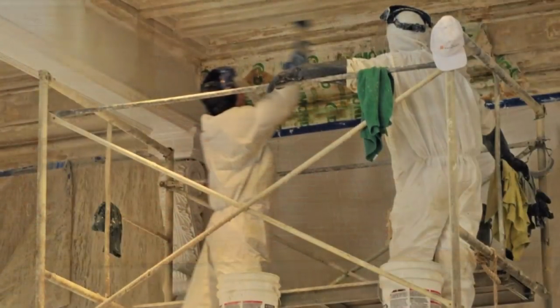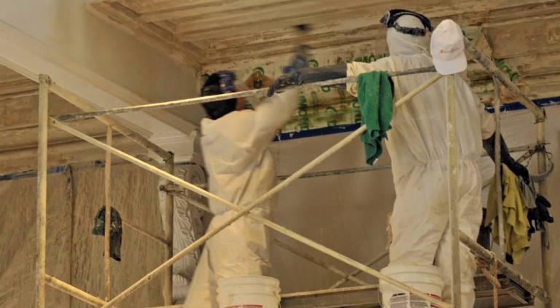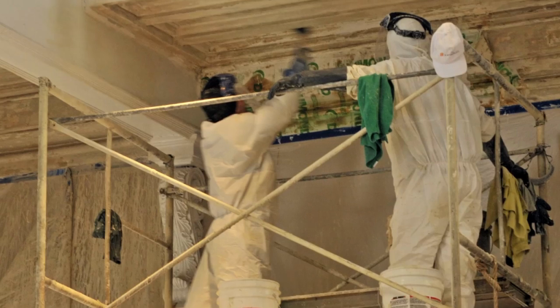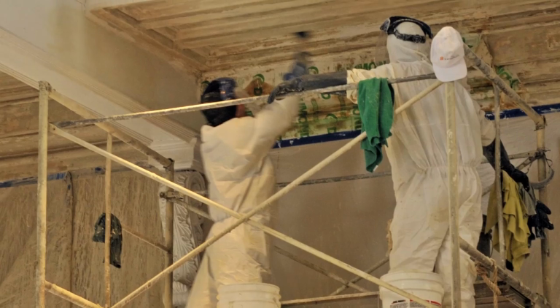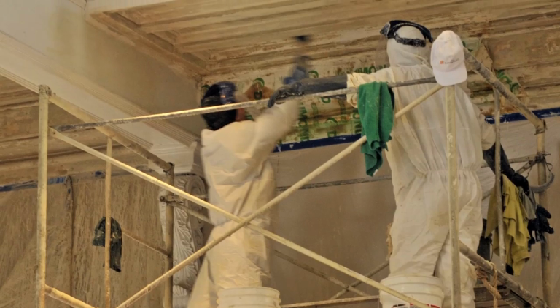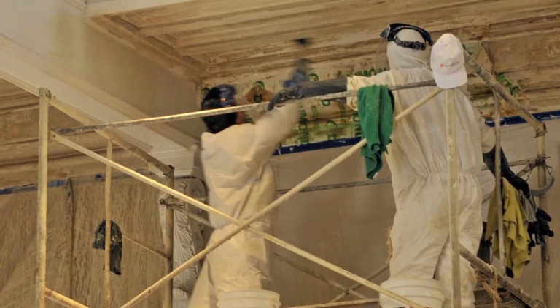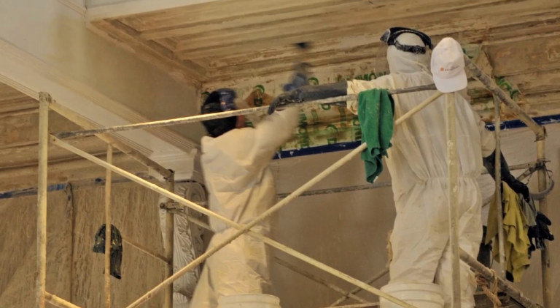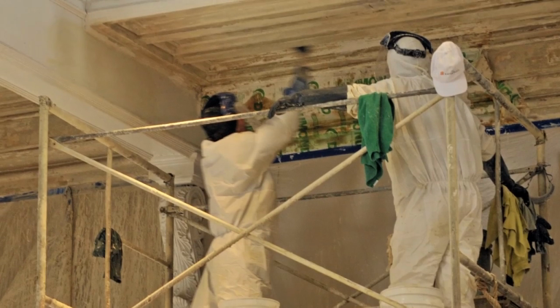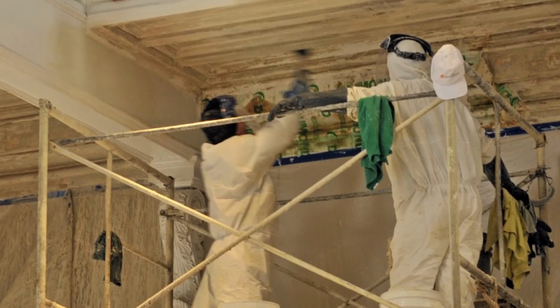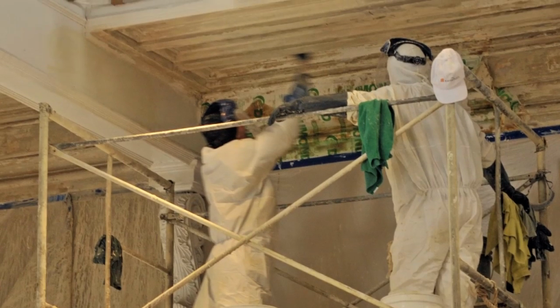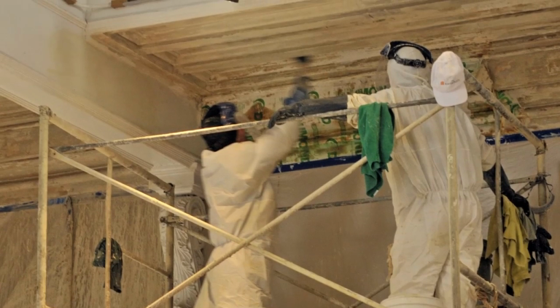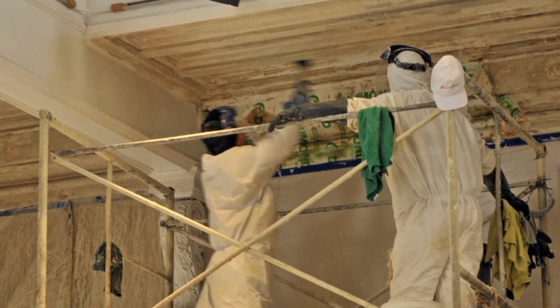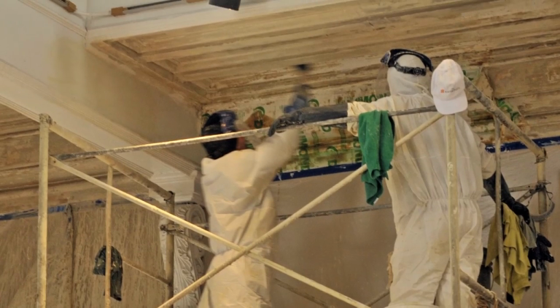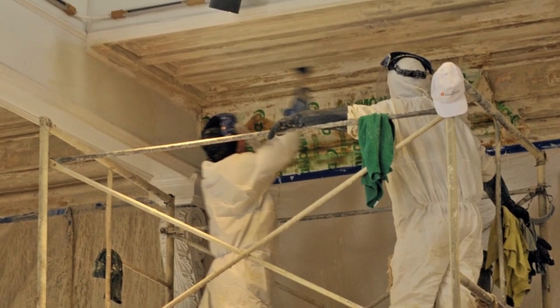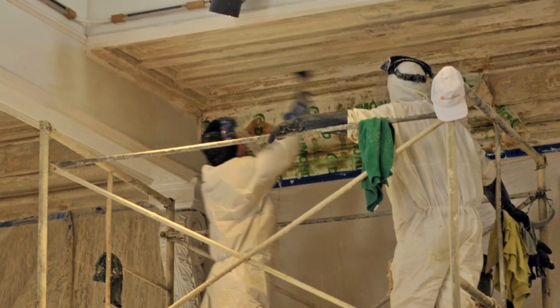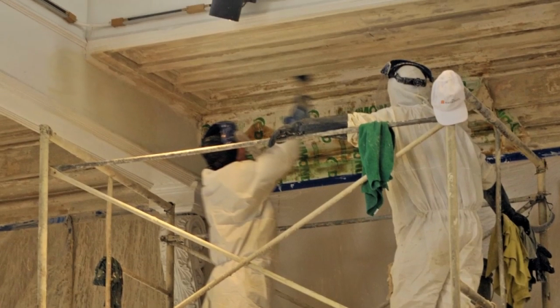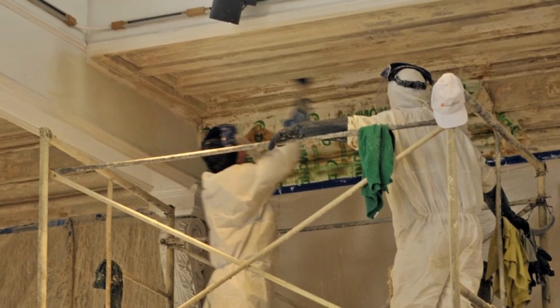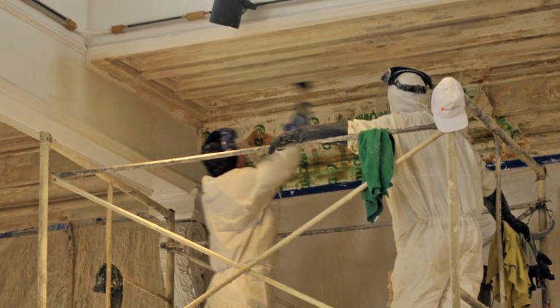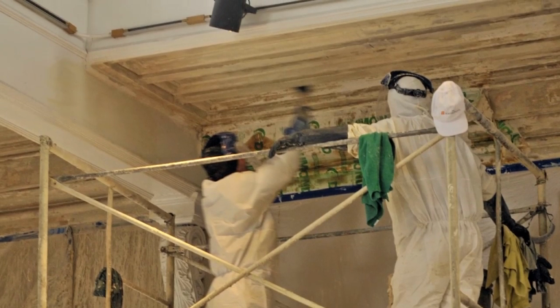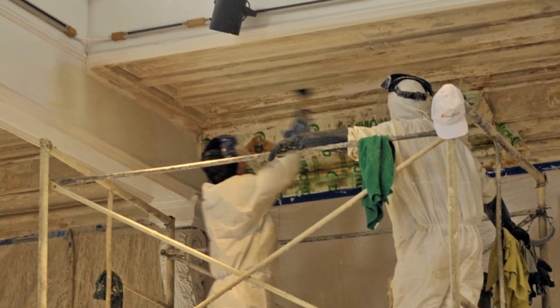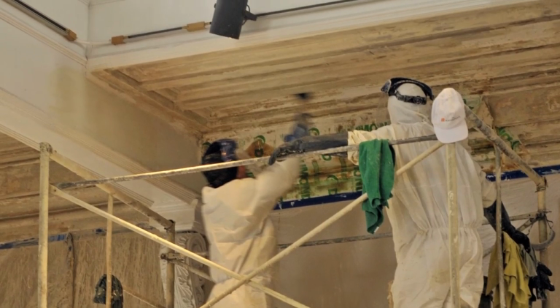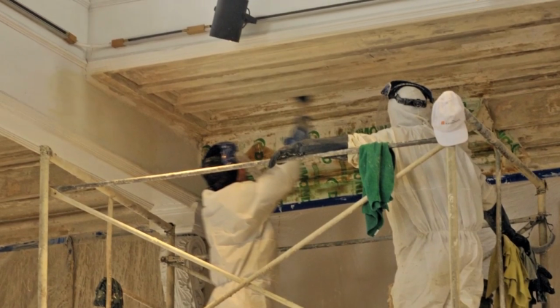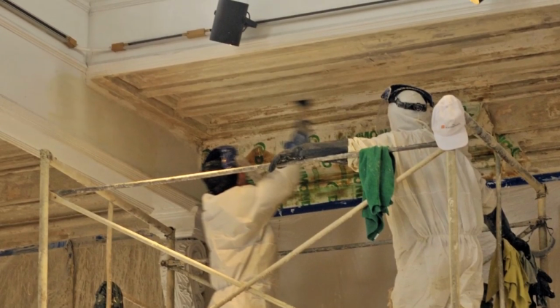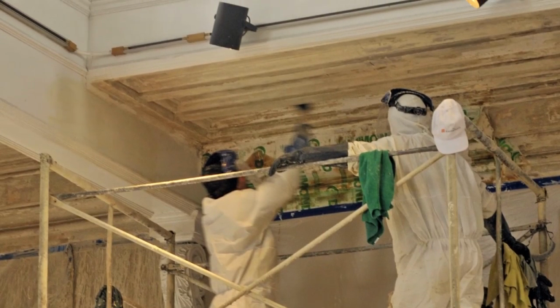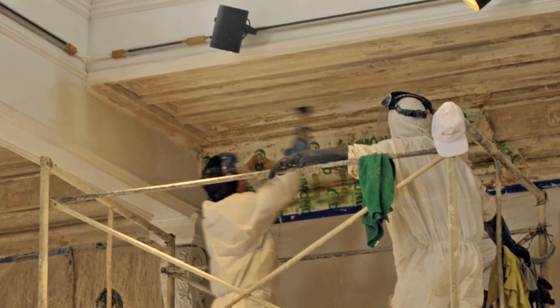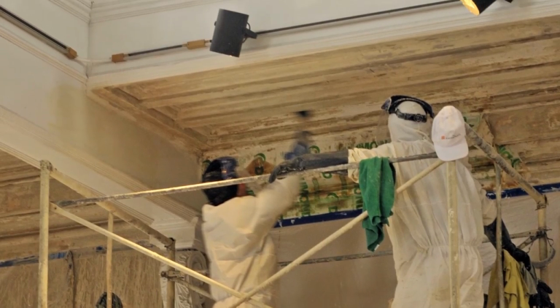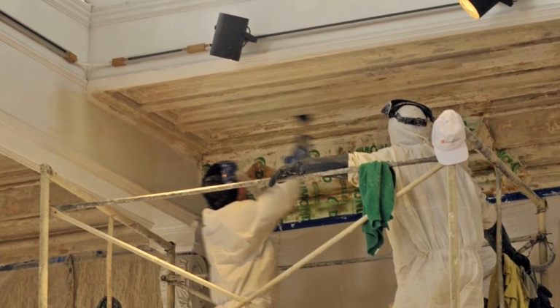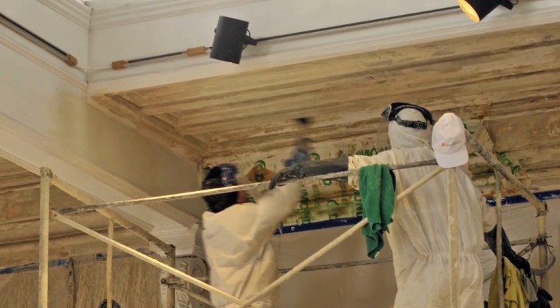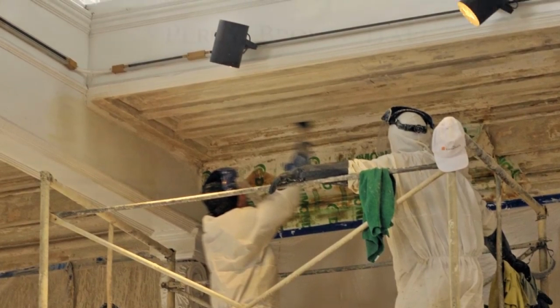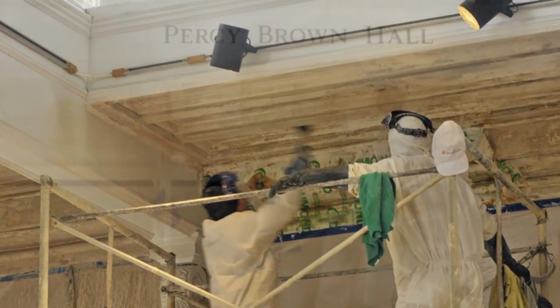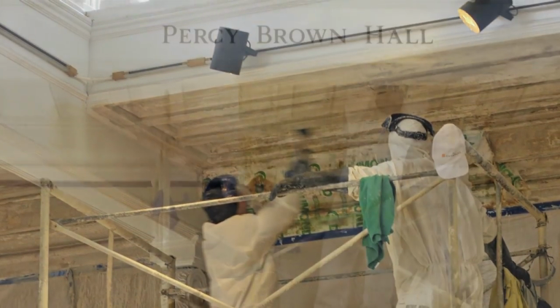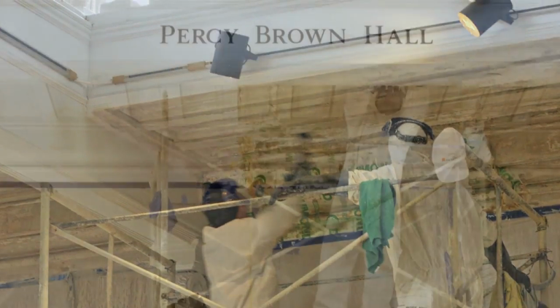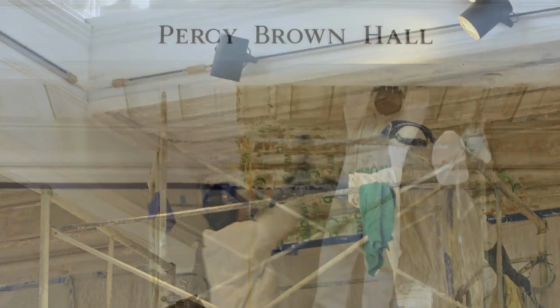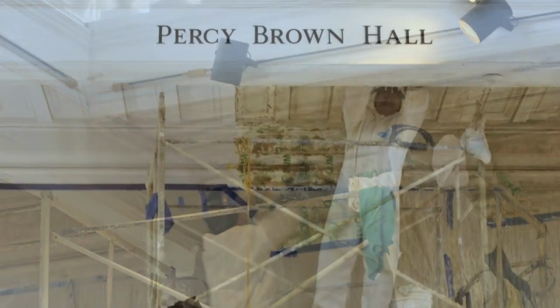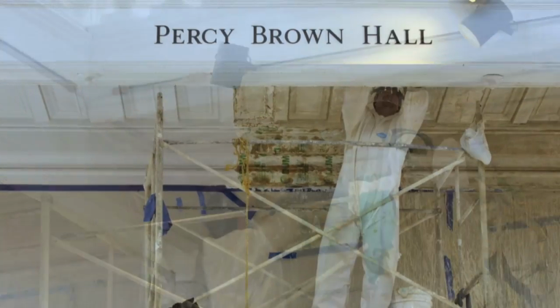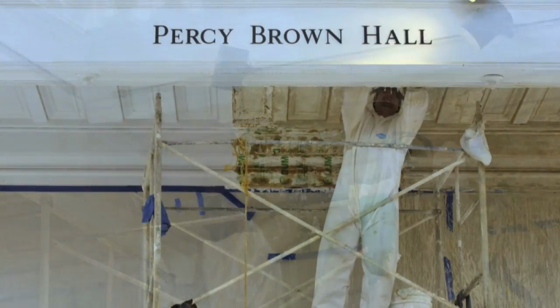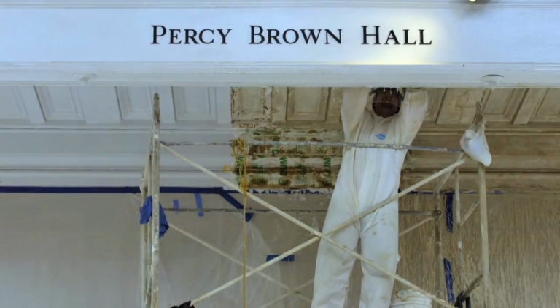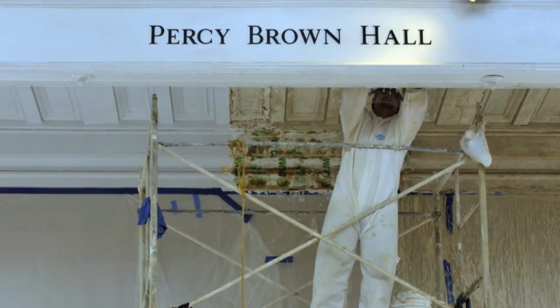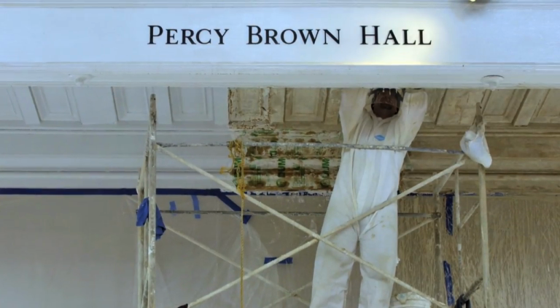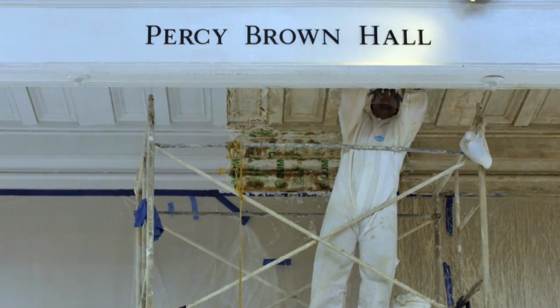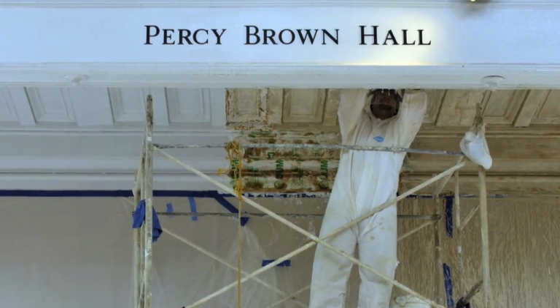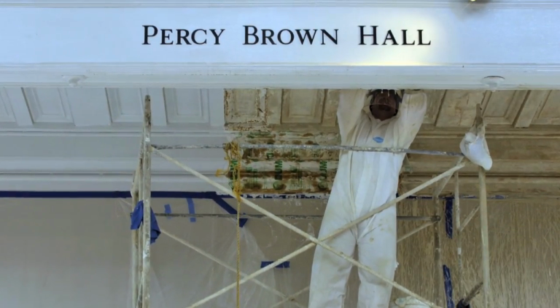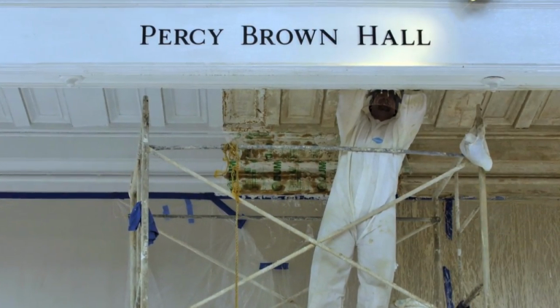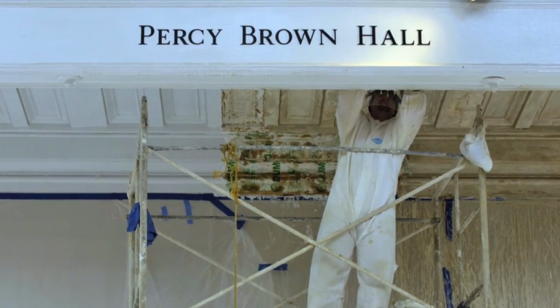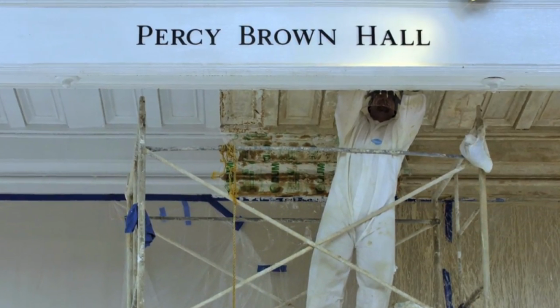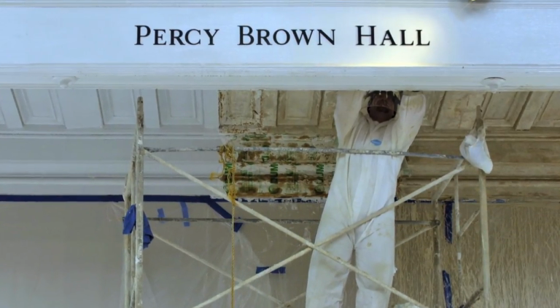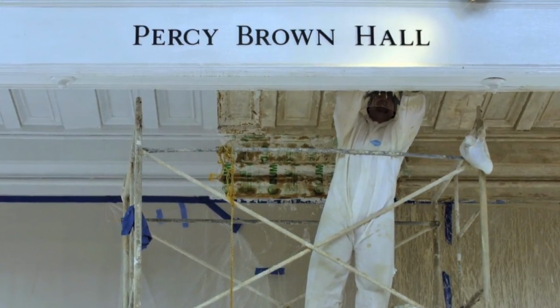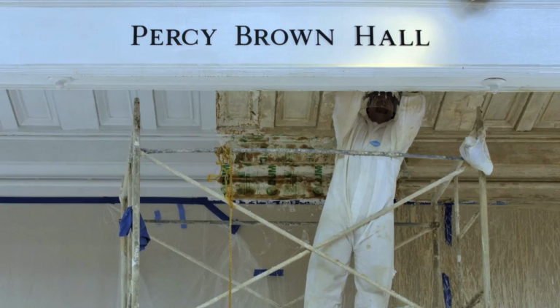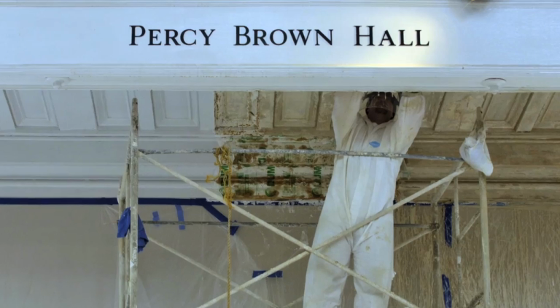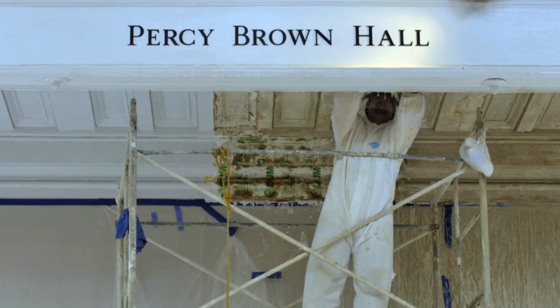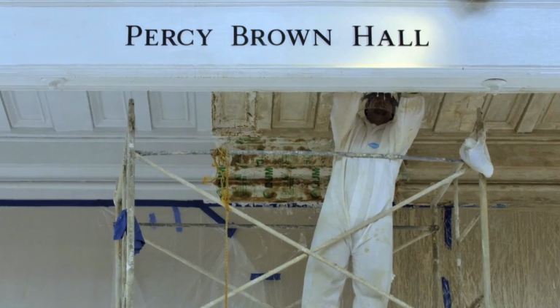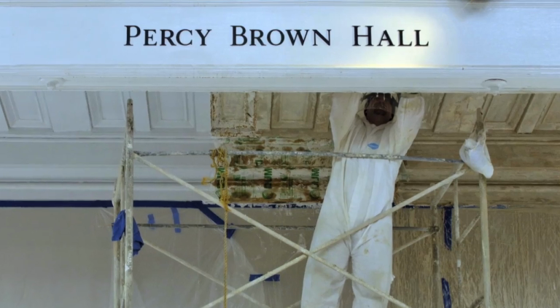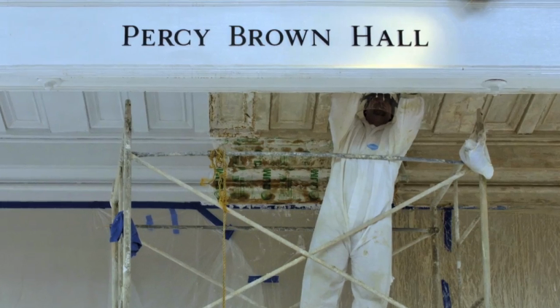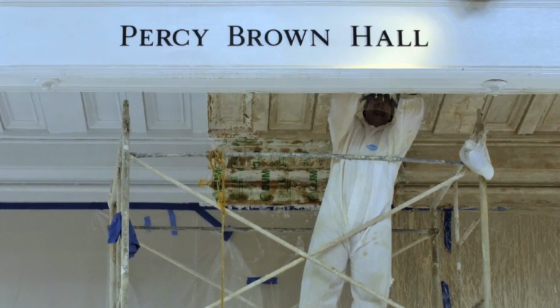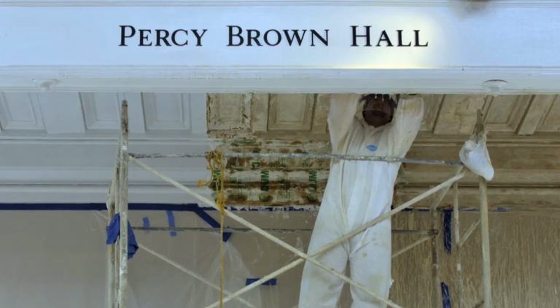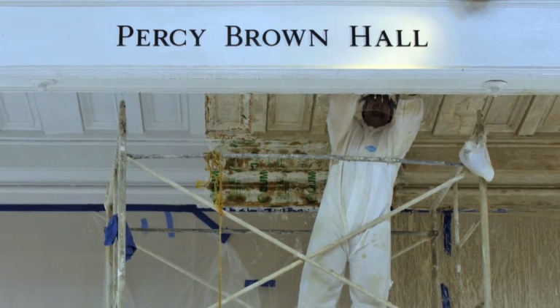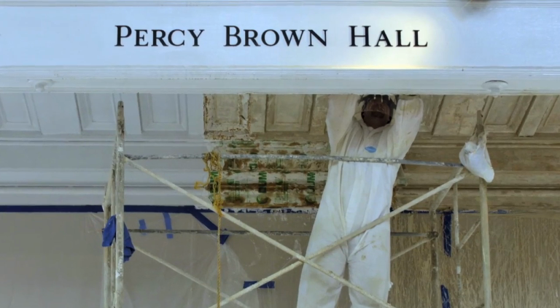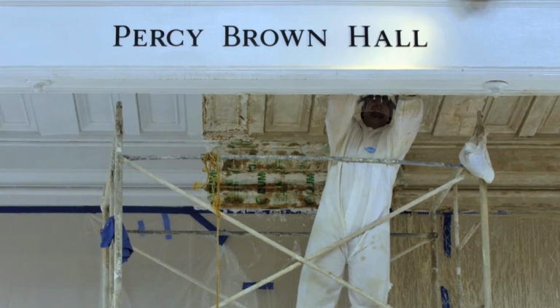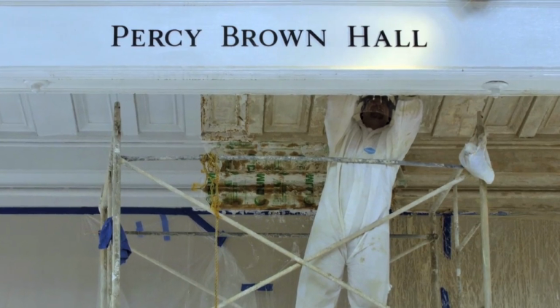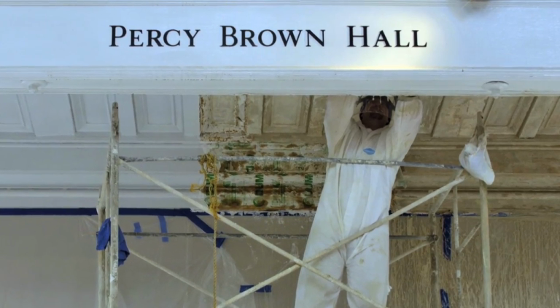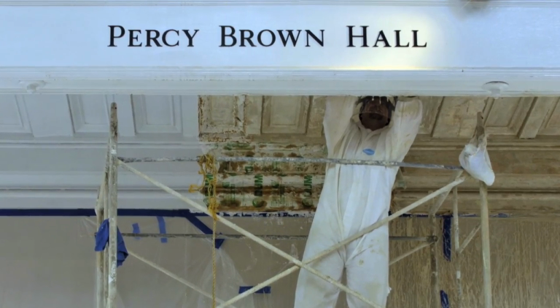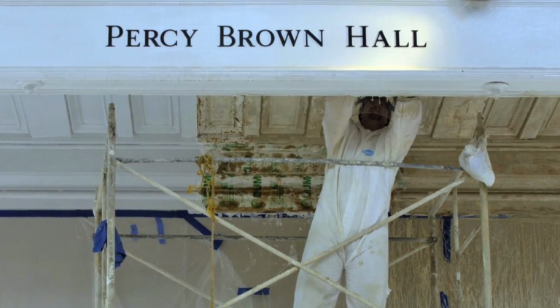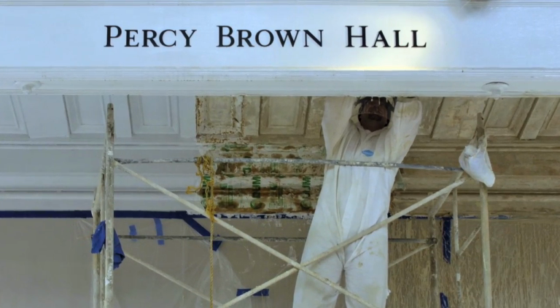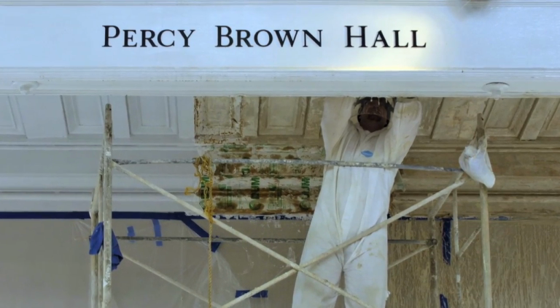Crews spent months removing layer after layer of paint — over 50 layers in some places on the walls and windows.